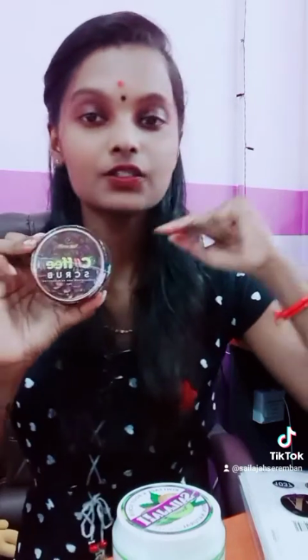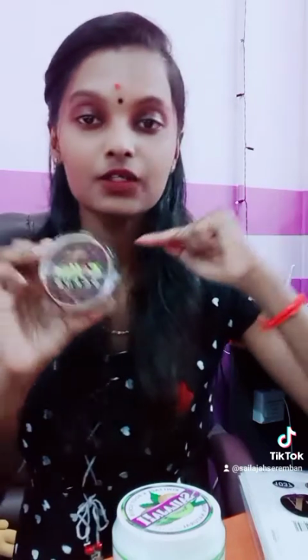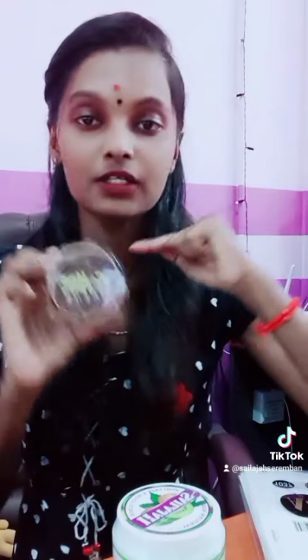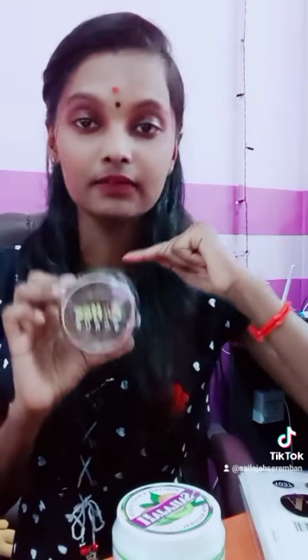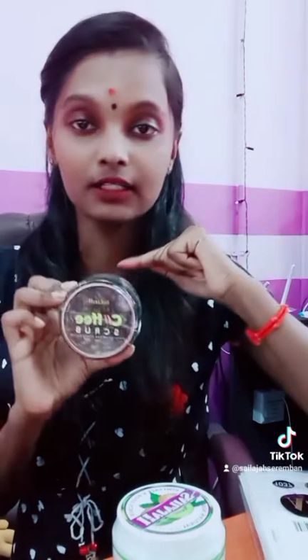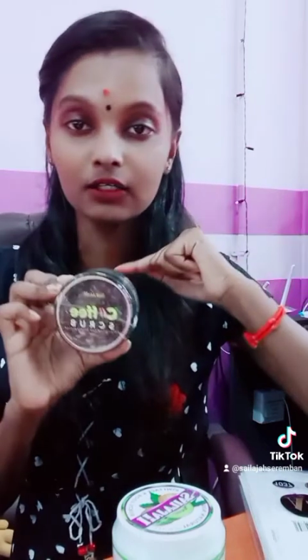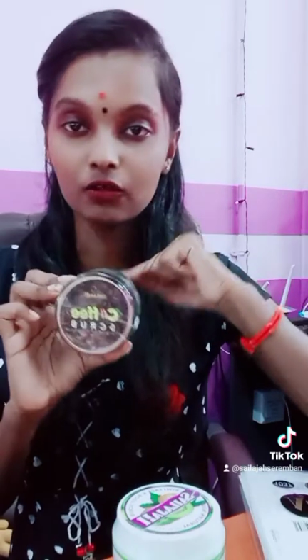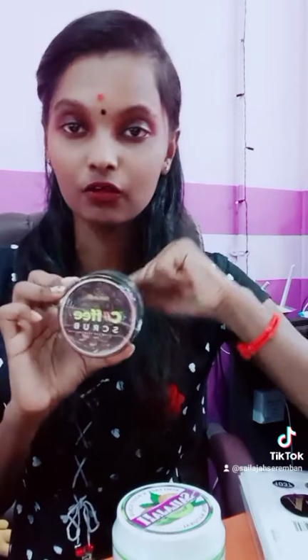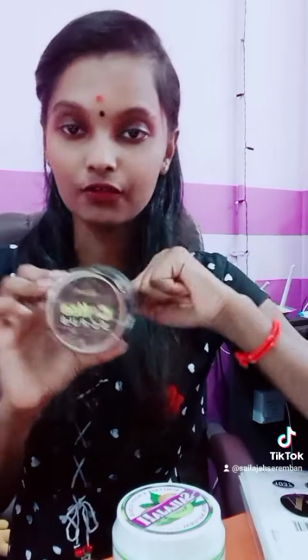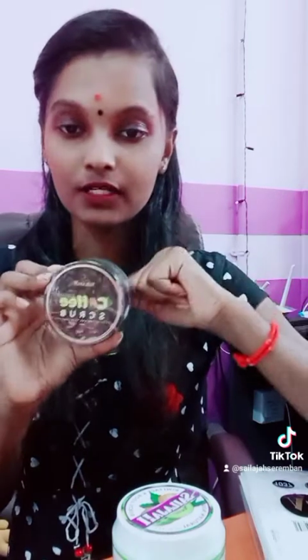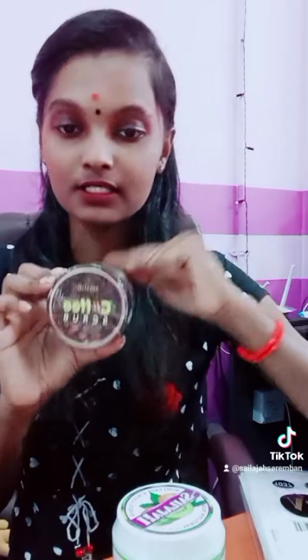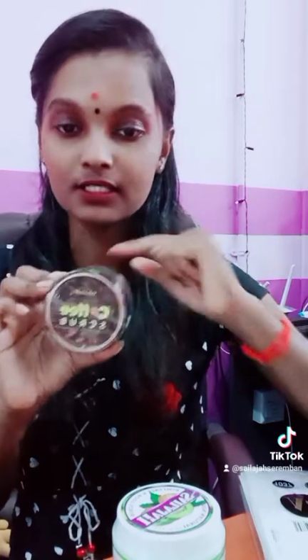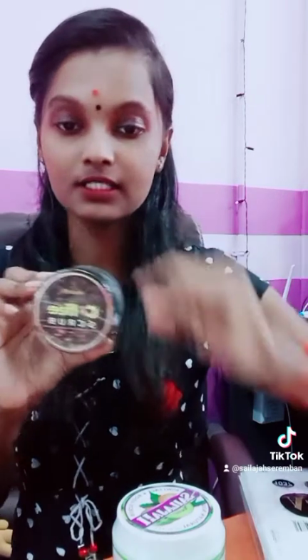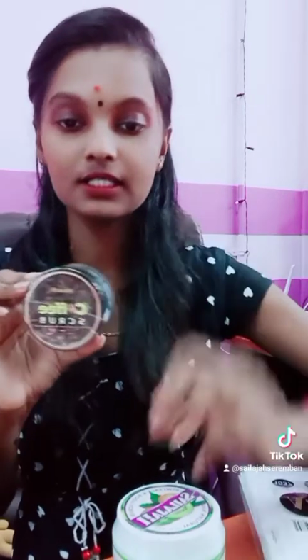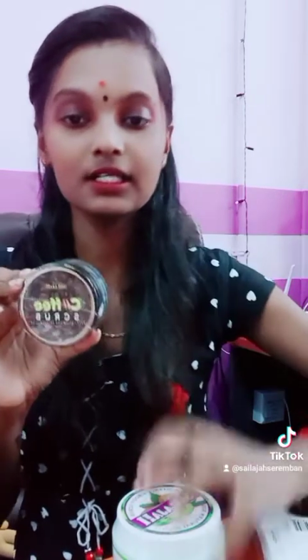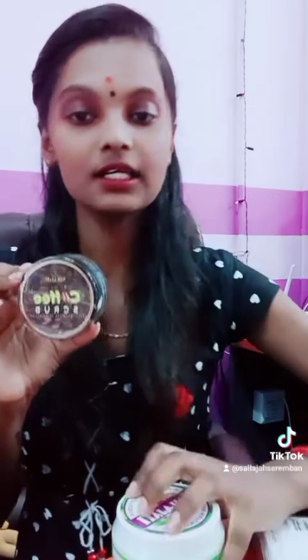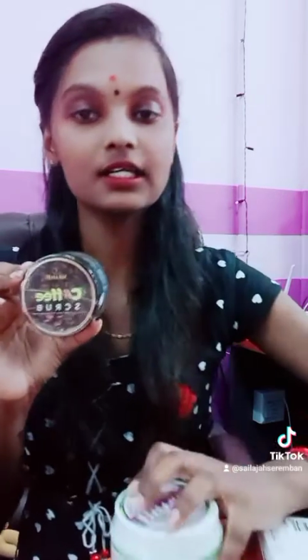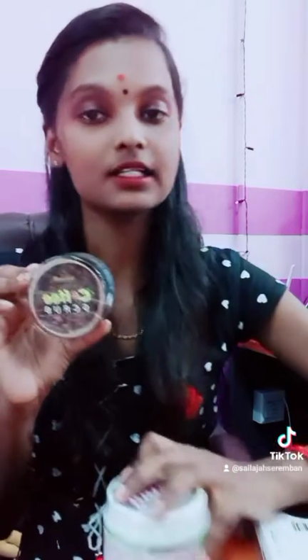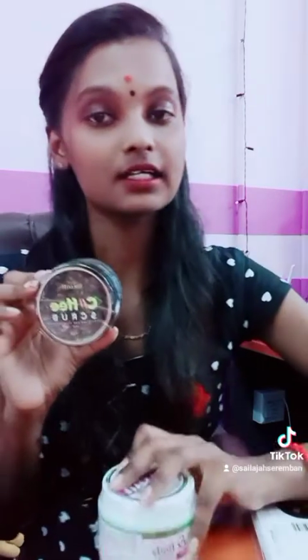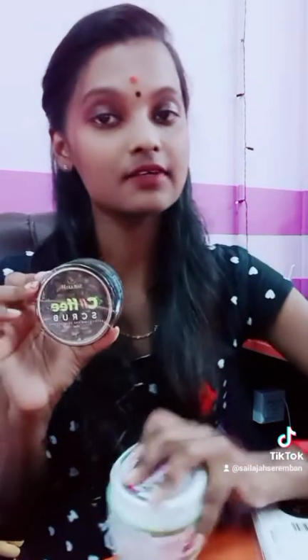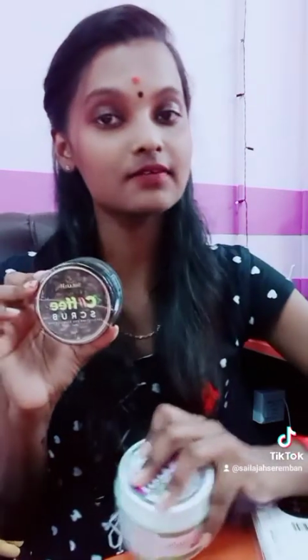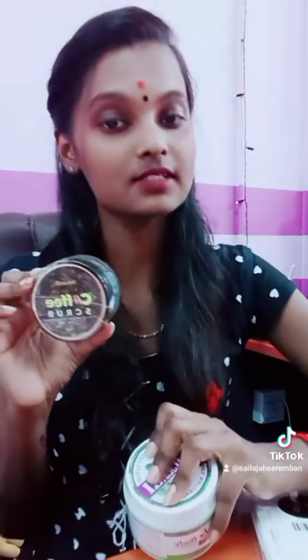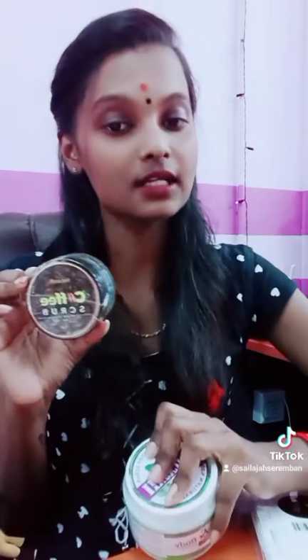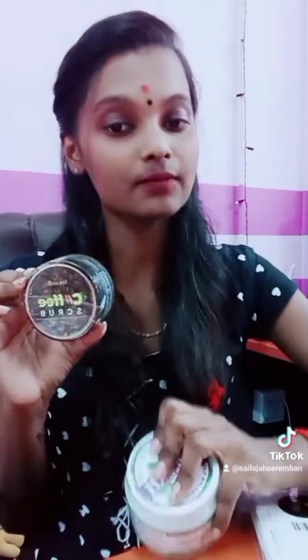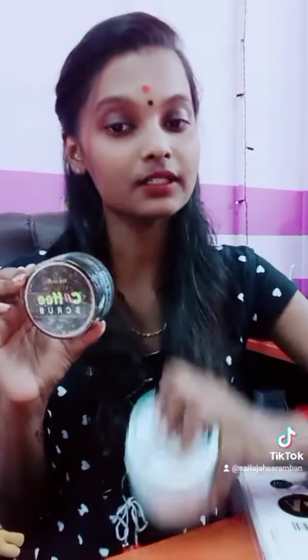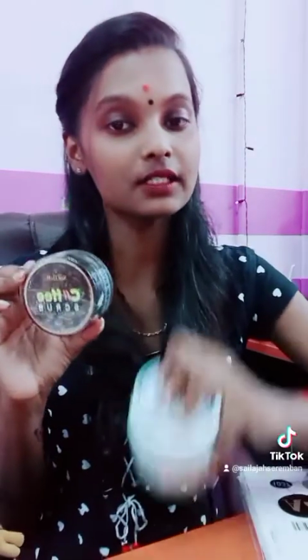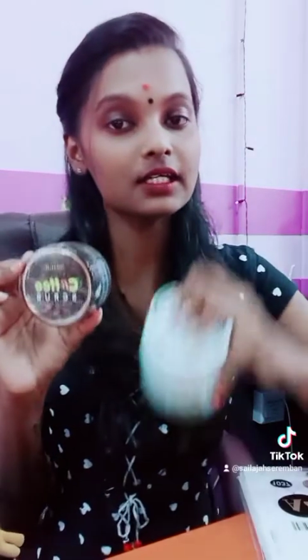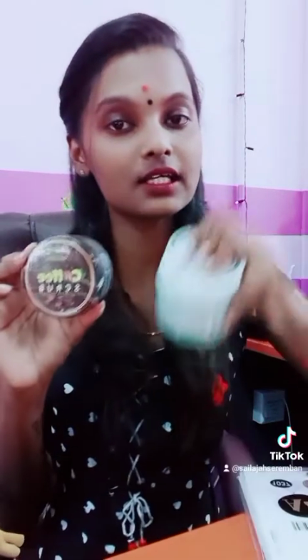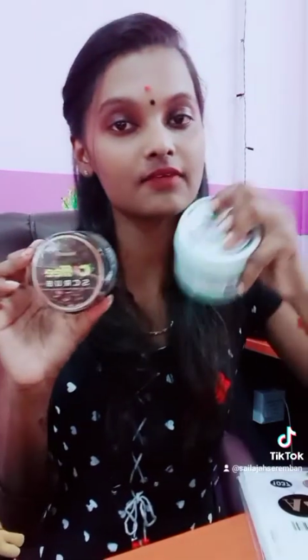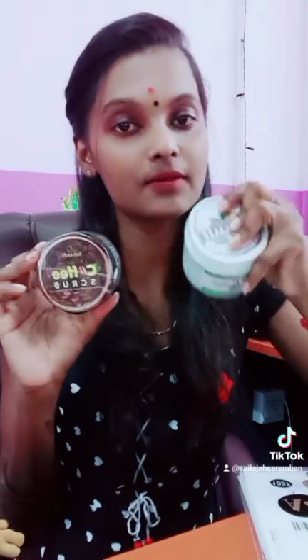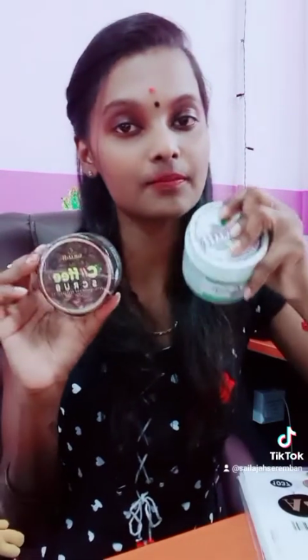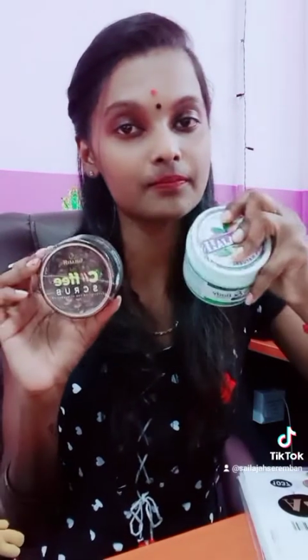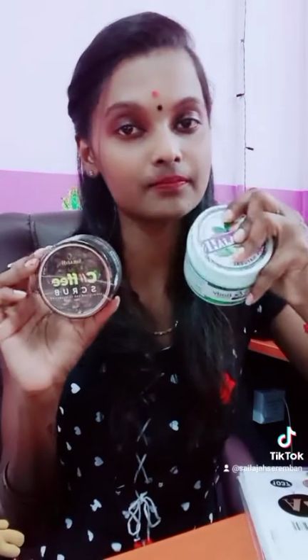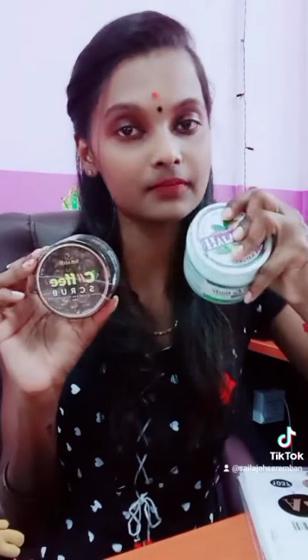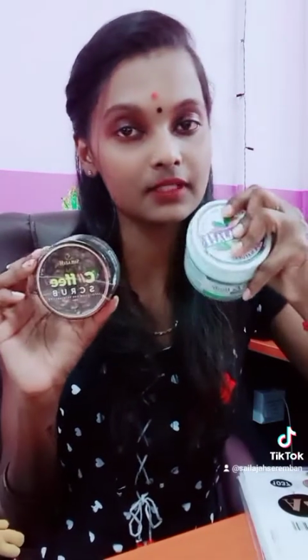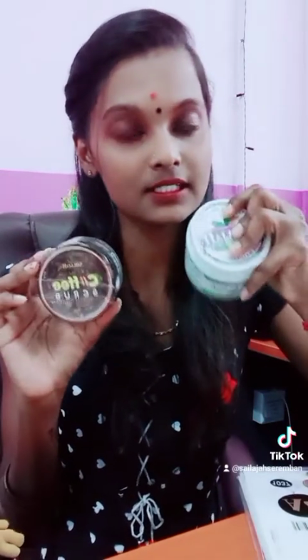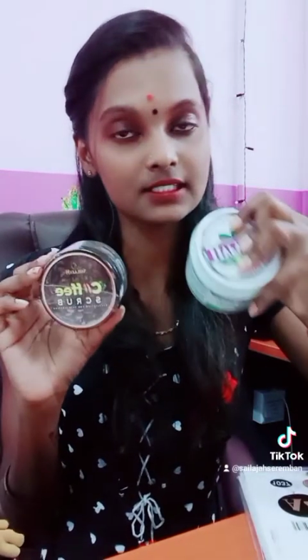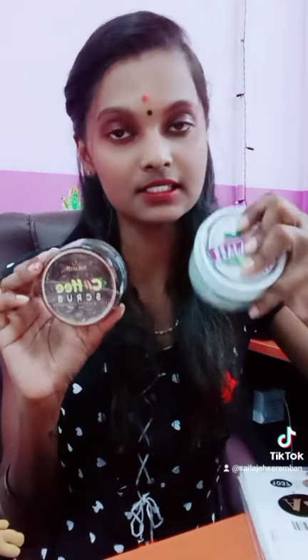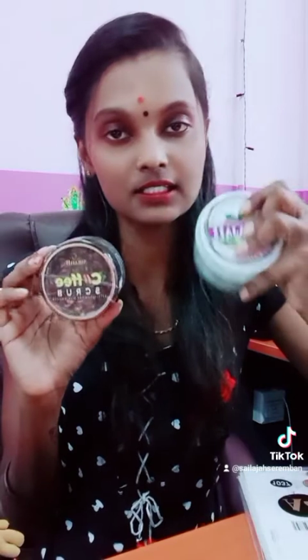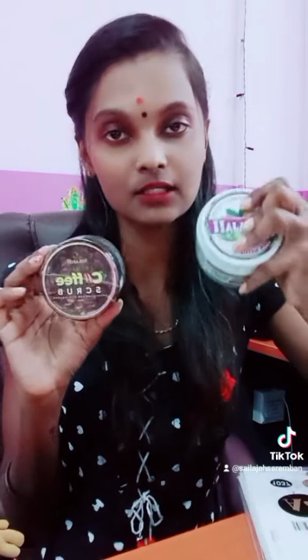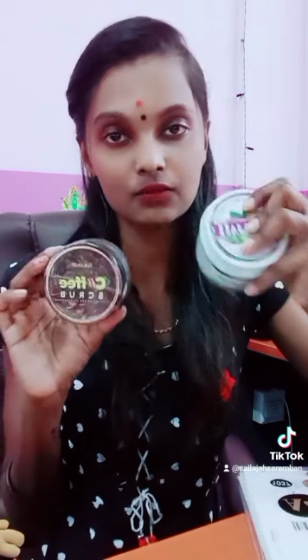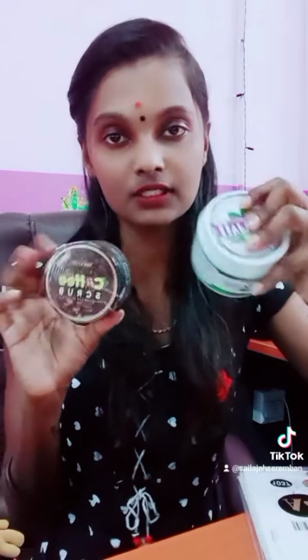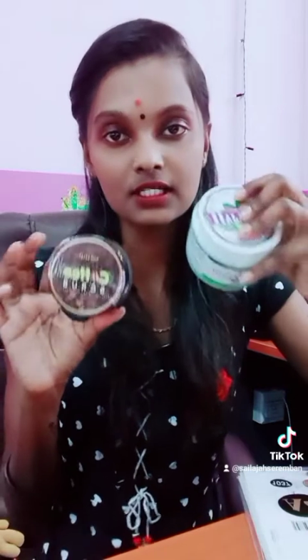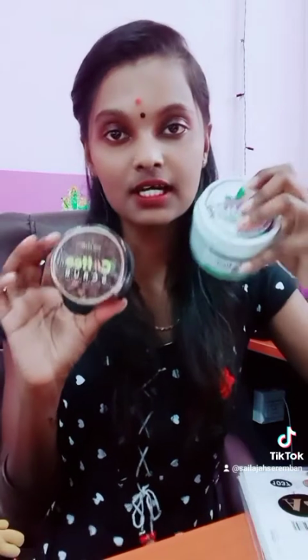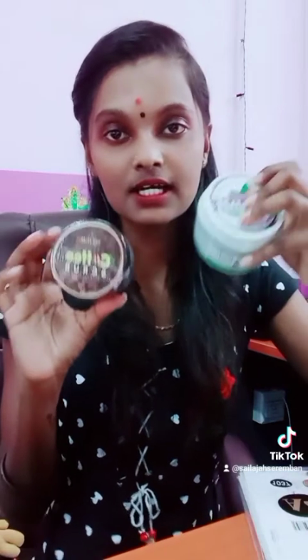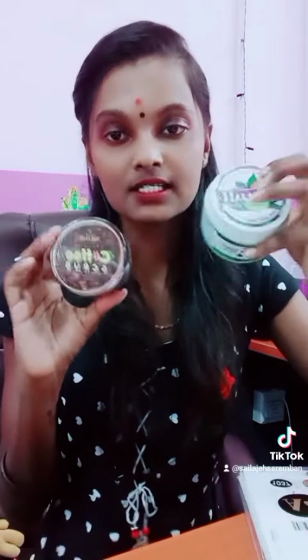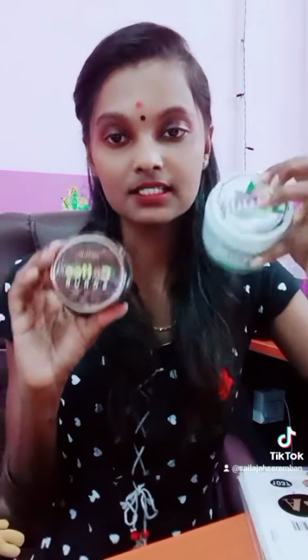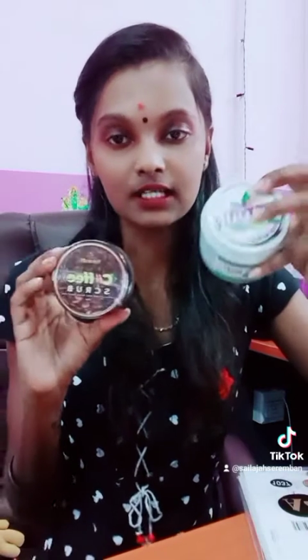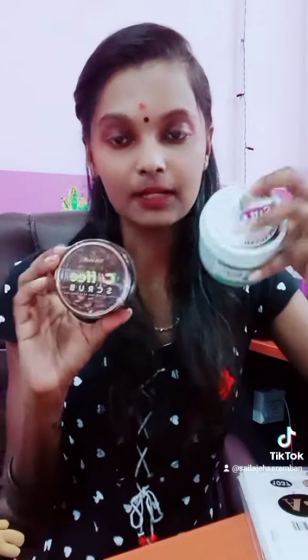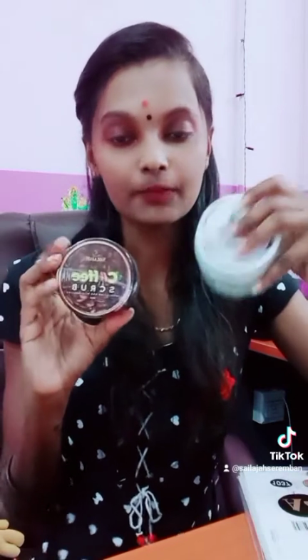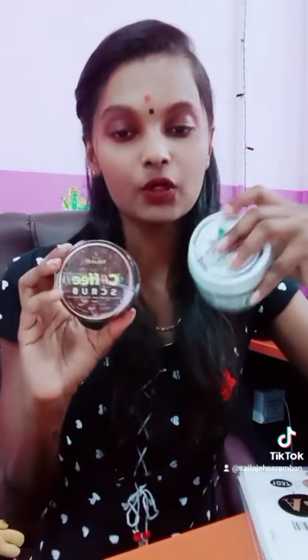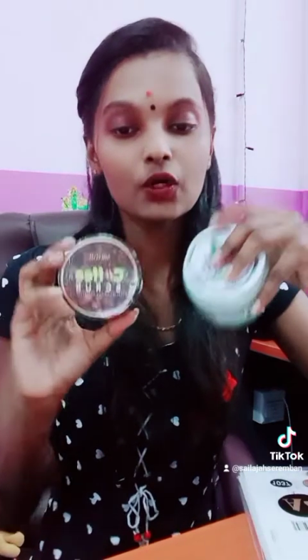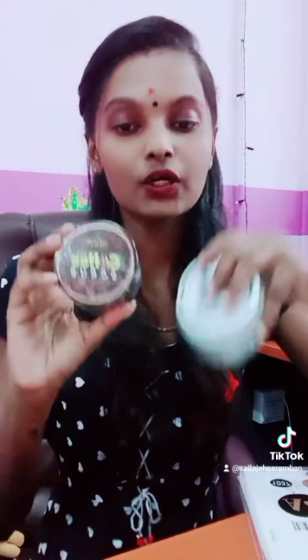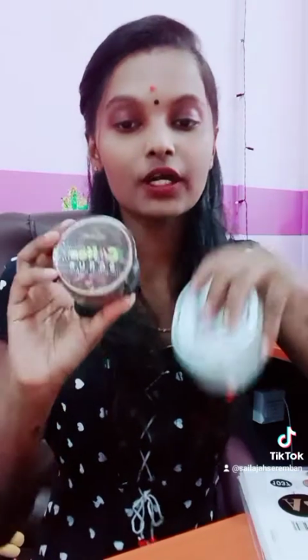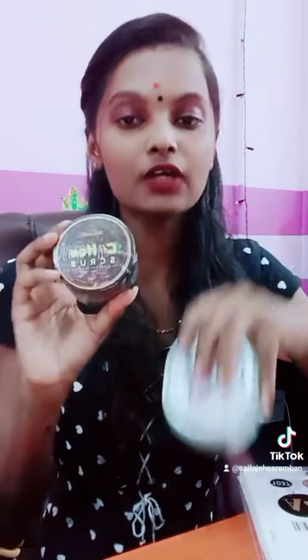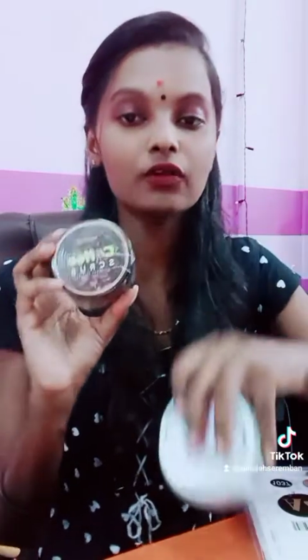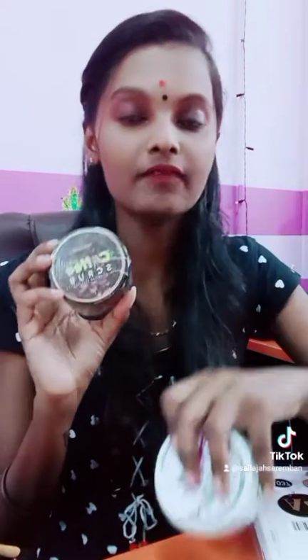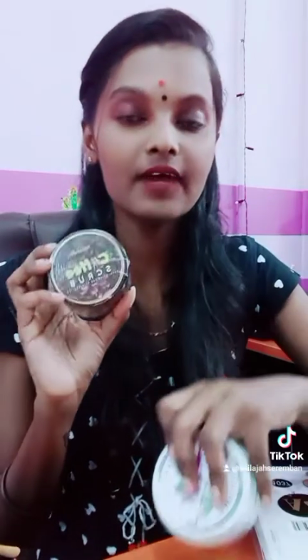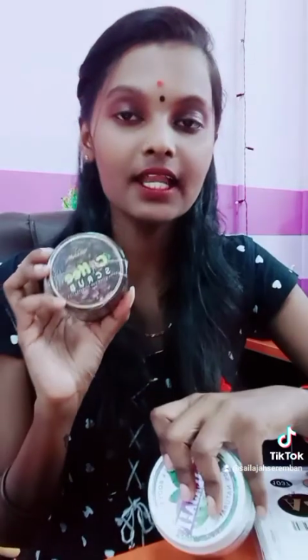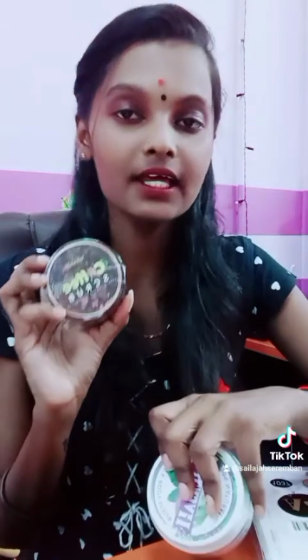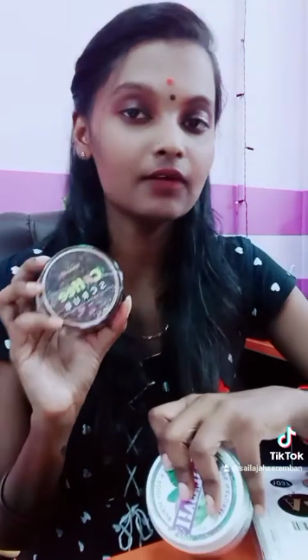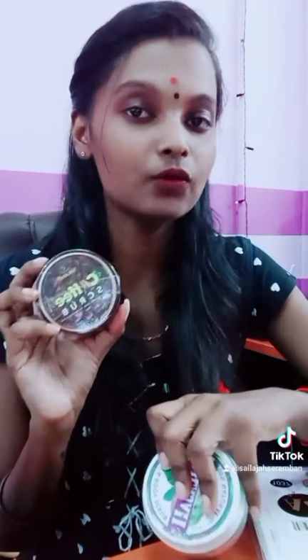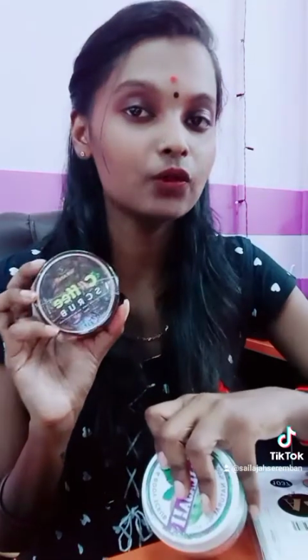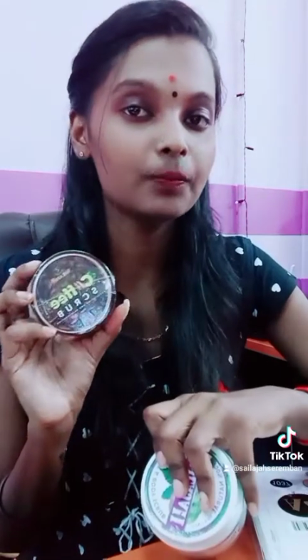So this is the coffee scrub and this is the kiwi scrub. Both are very youthful scrubs.